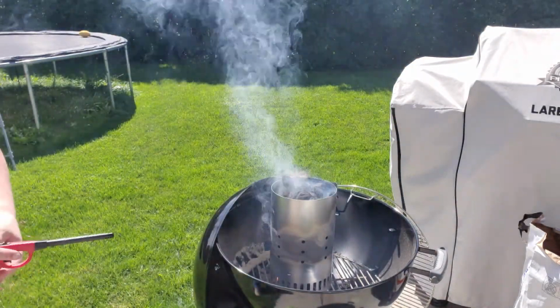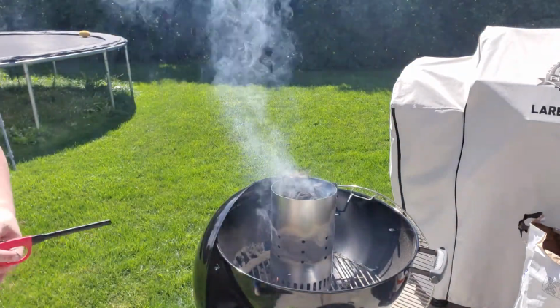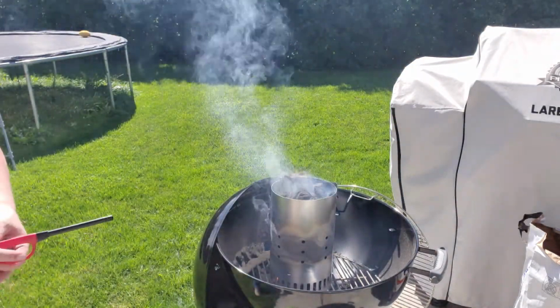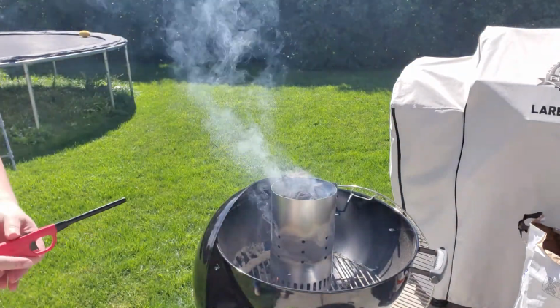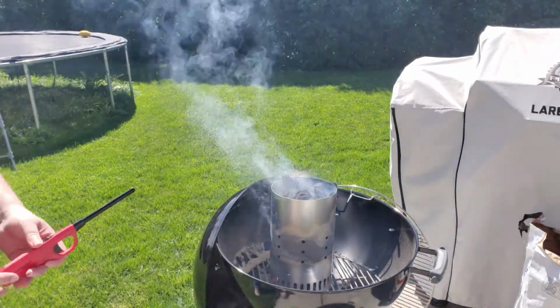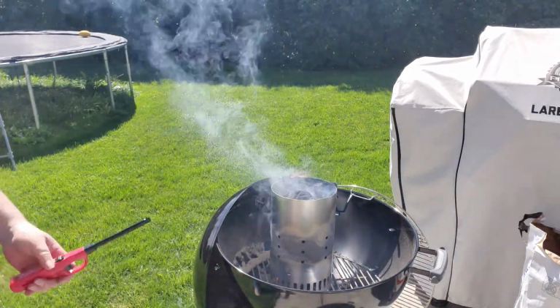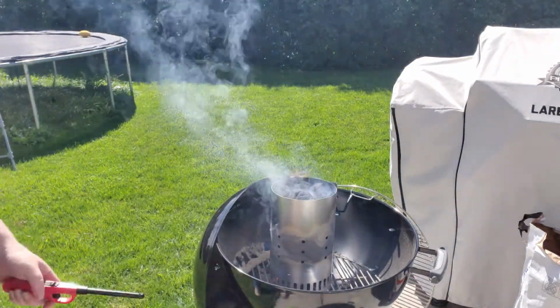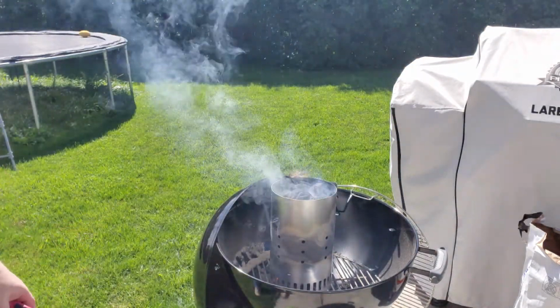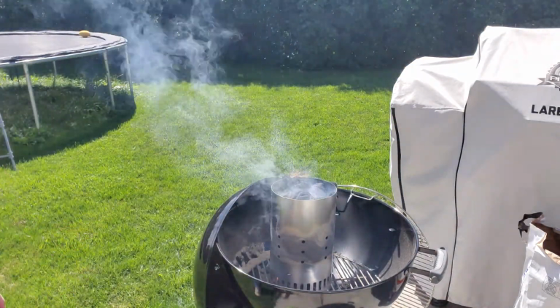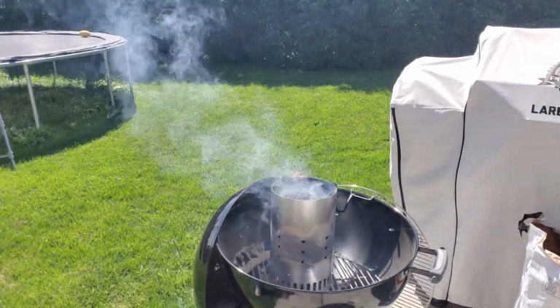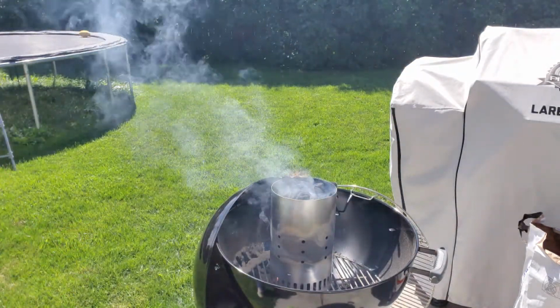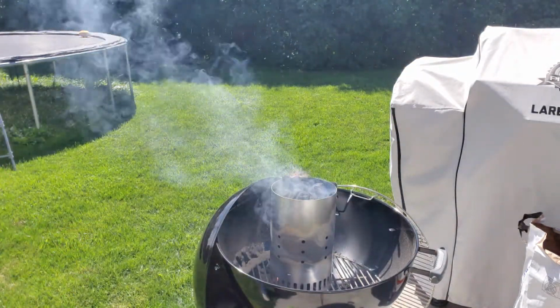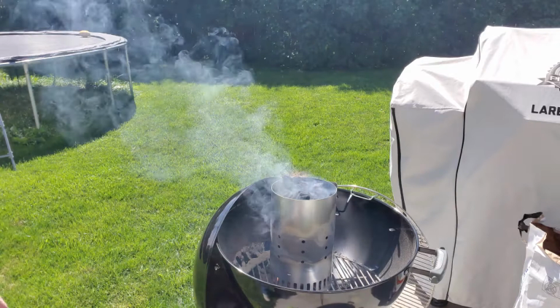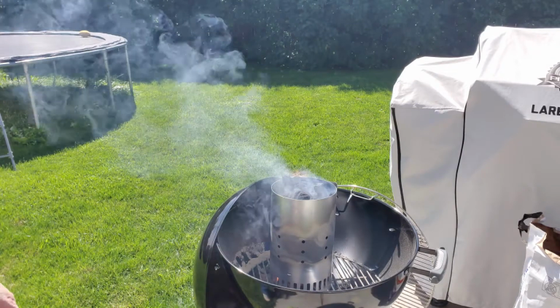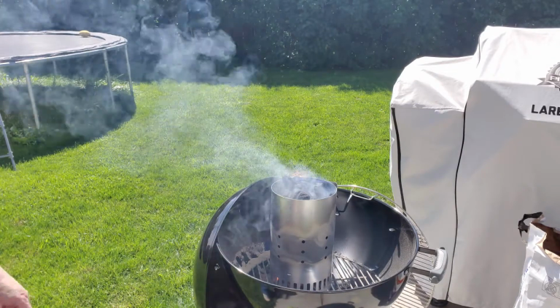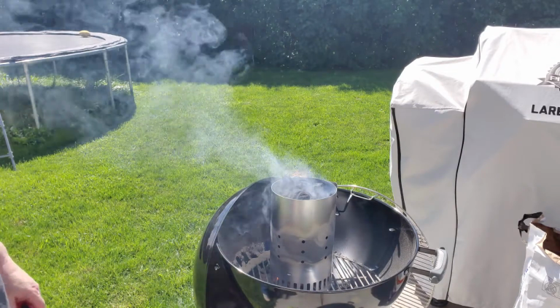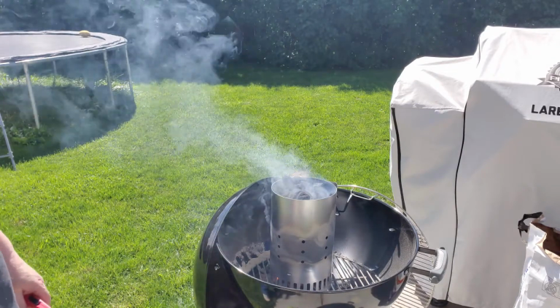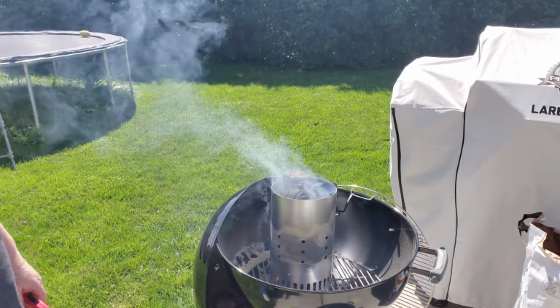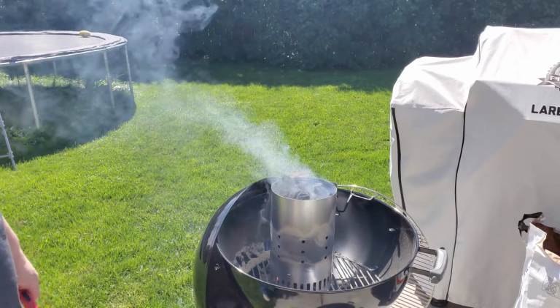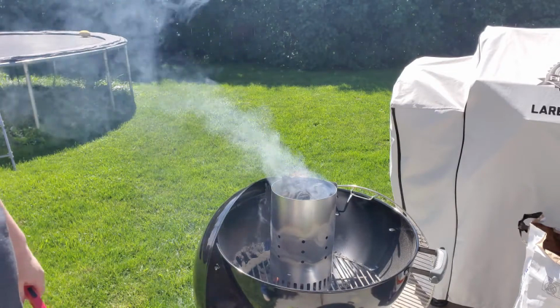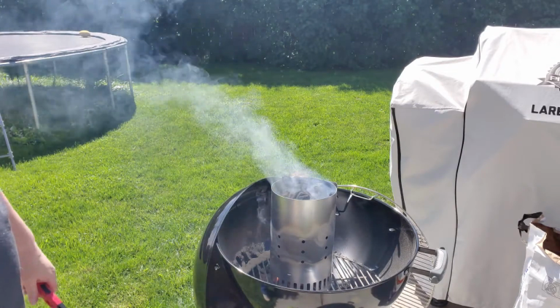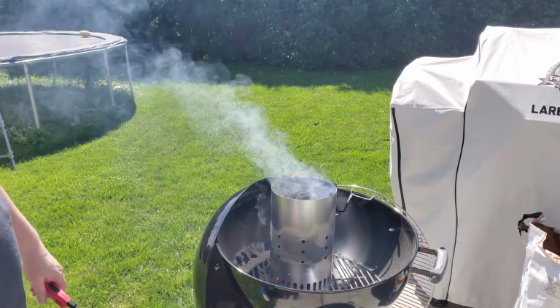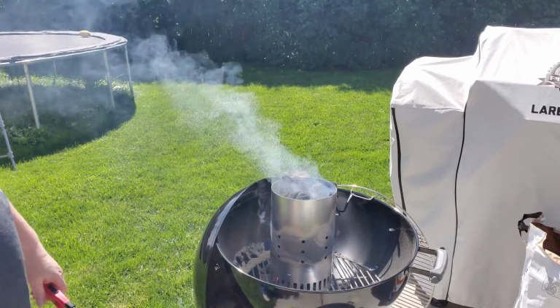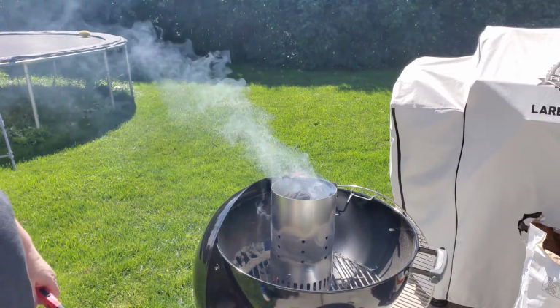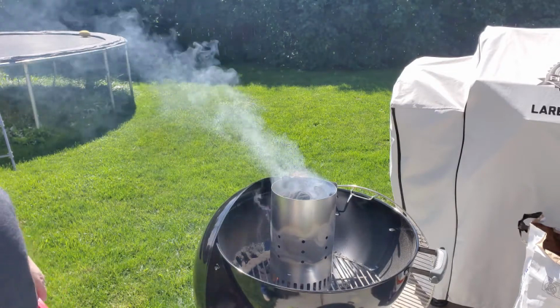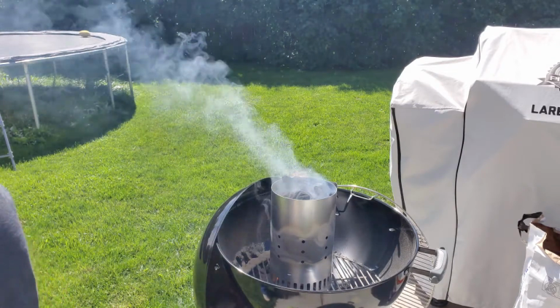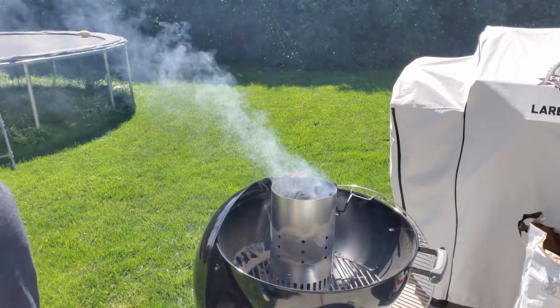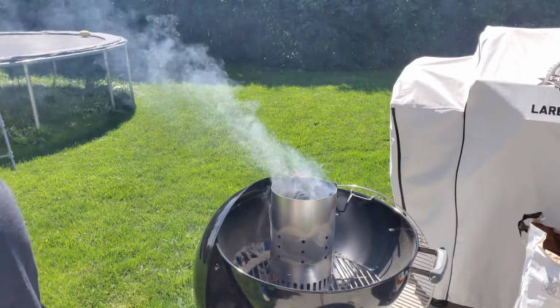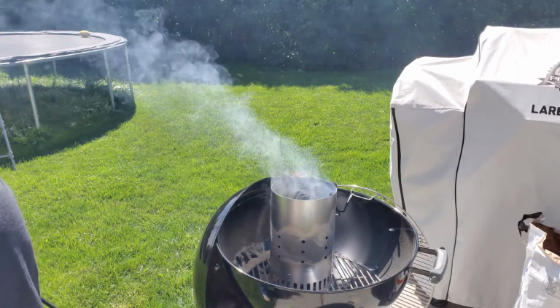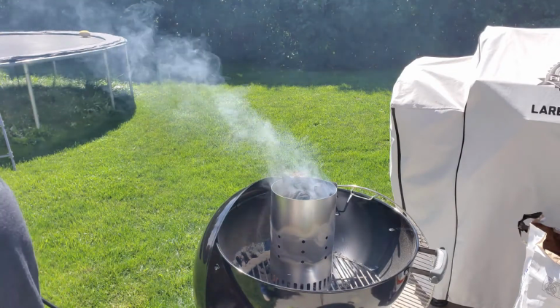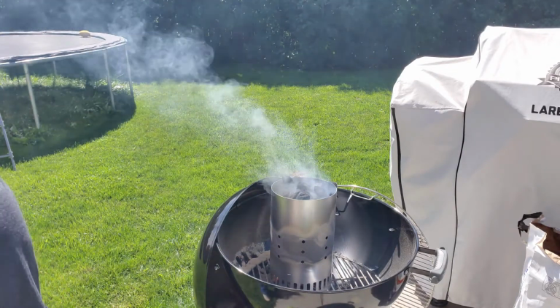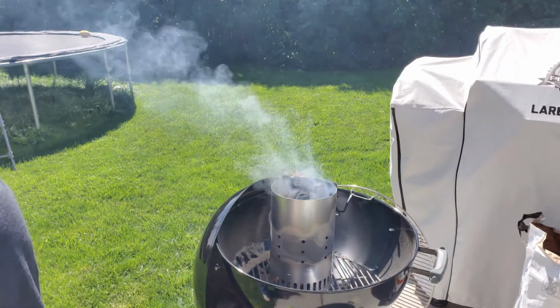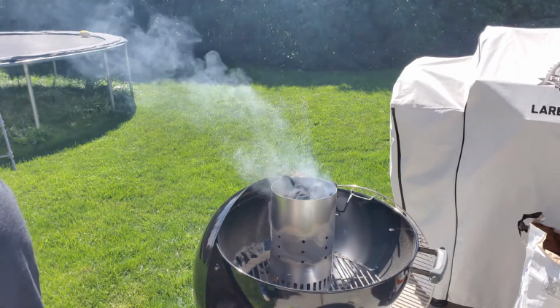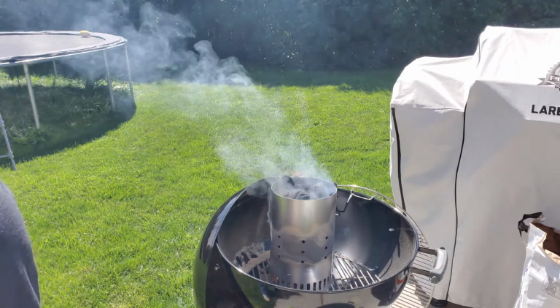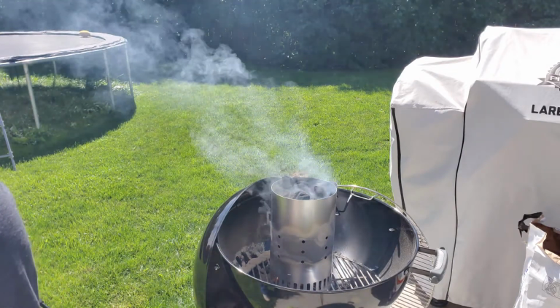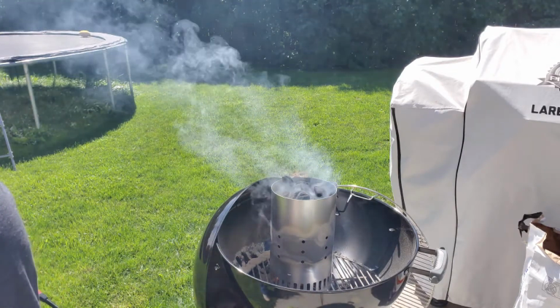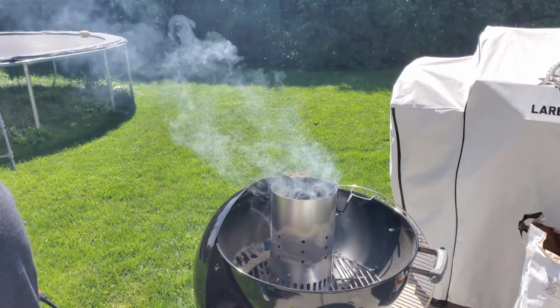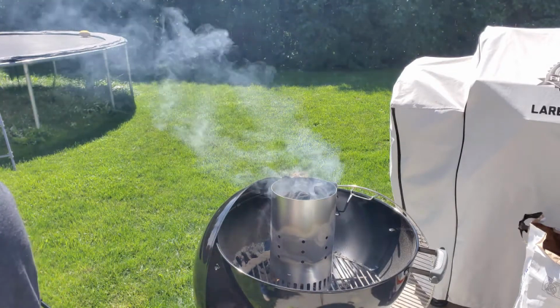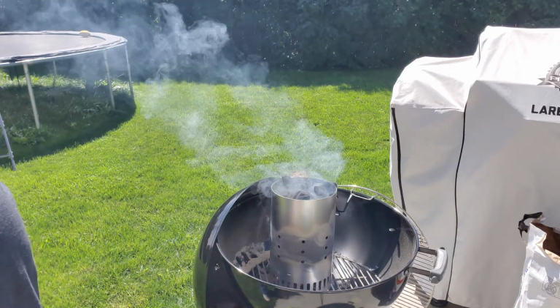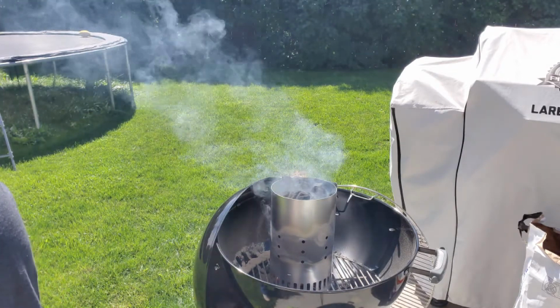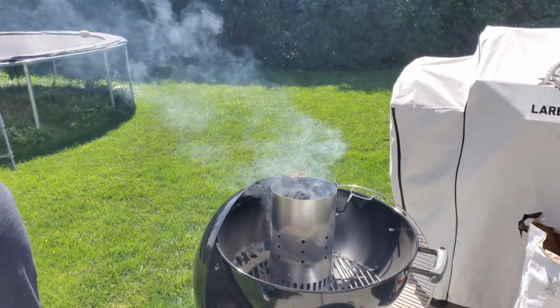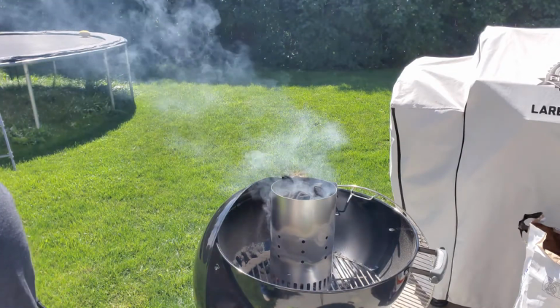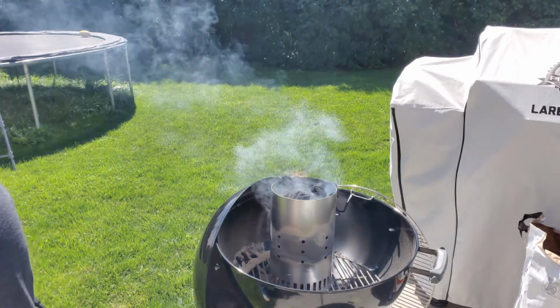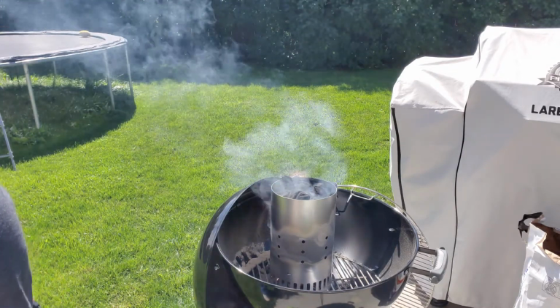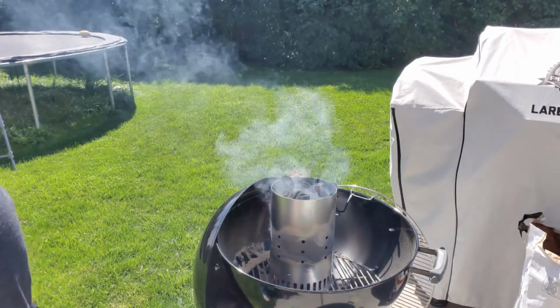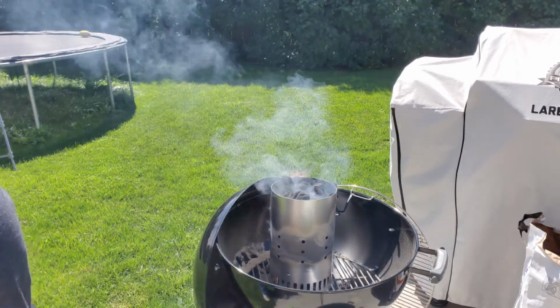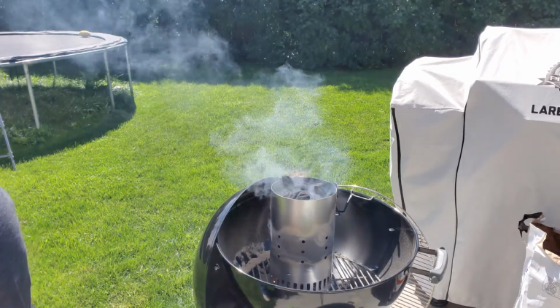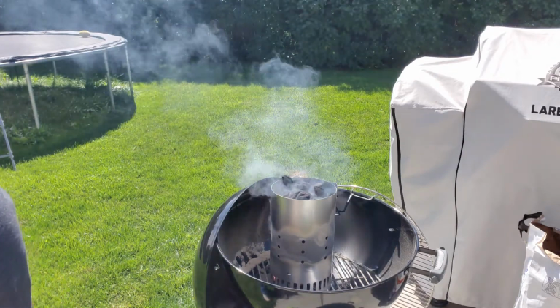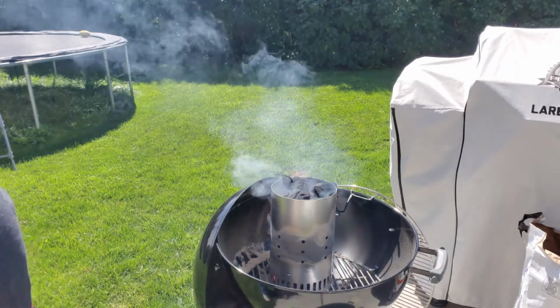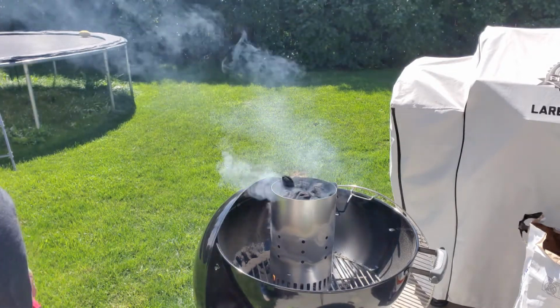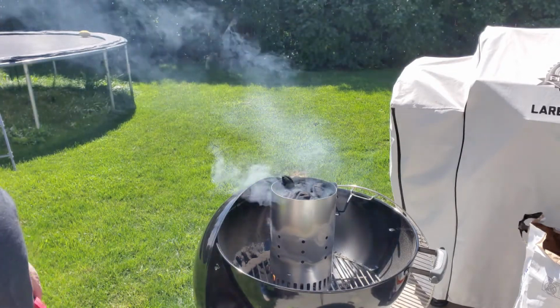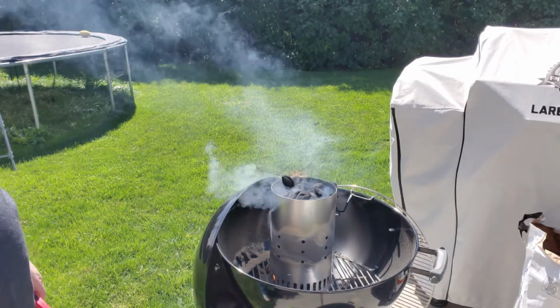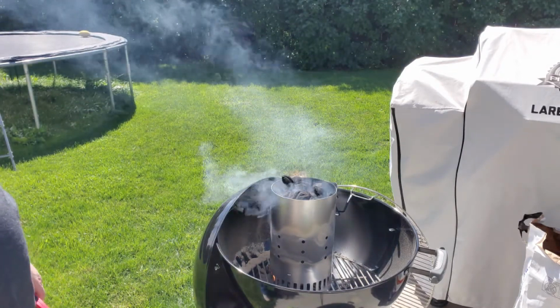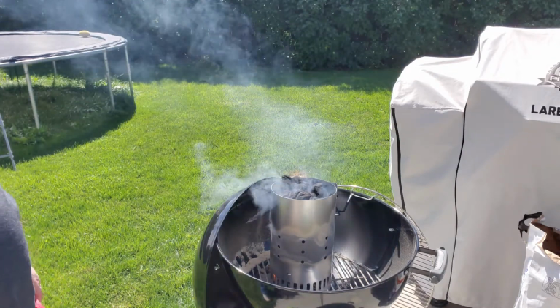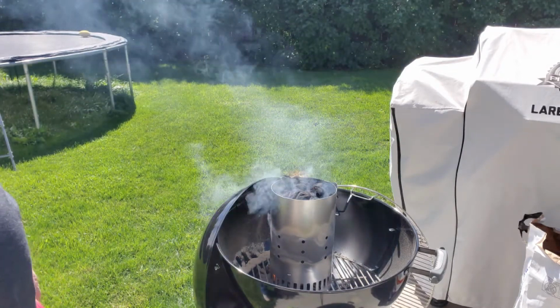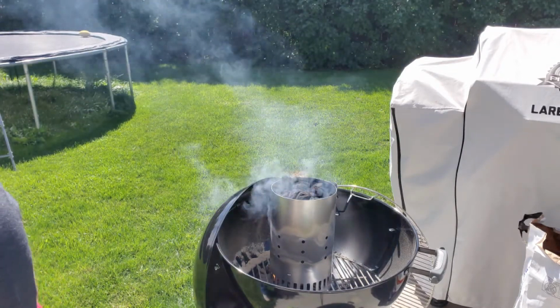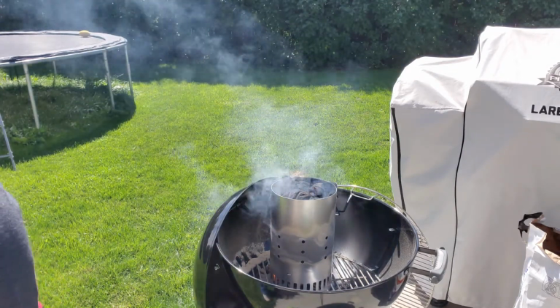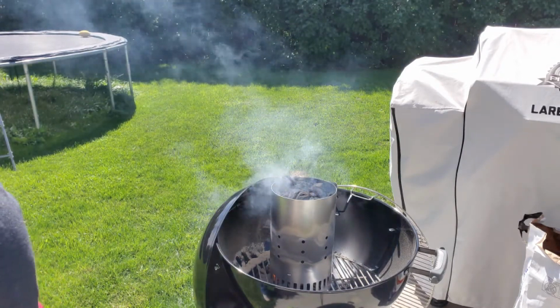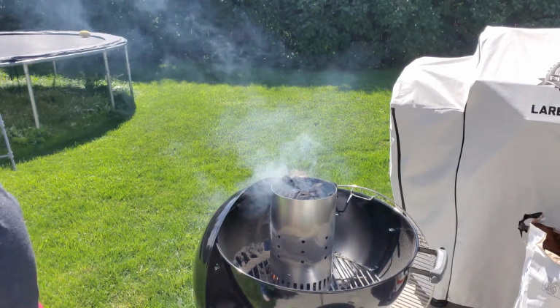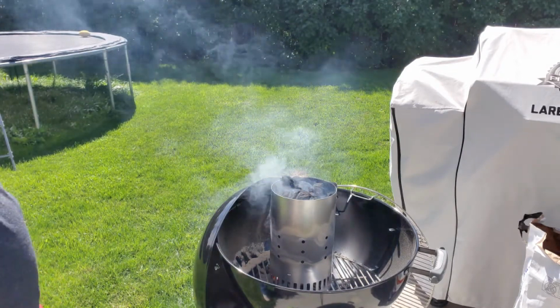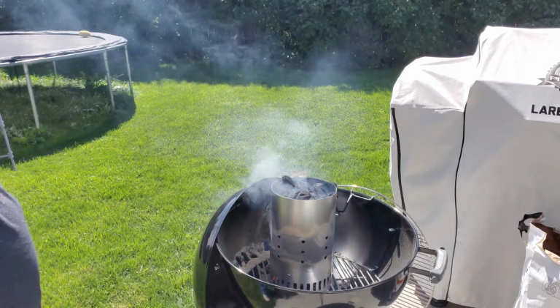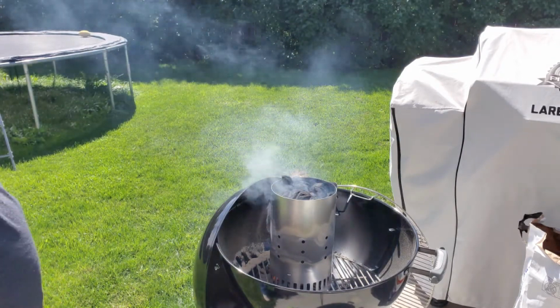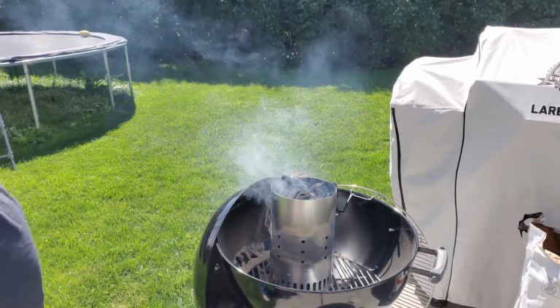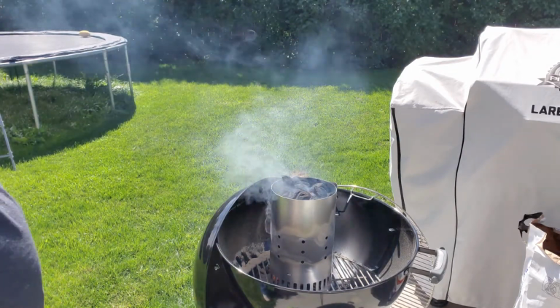It looks like she's going to go, so we'll come back and check on her here in about 10 to 15 minutes and see how it's doing.